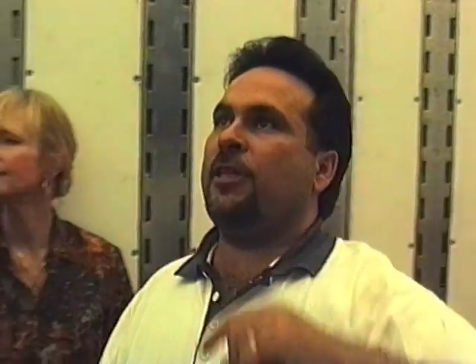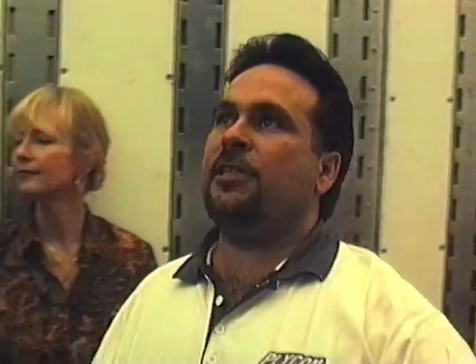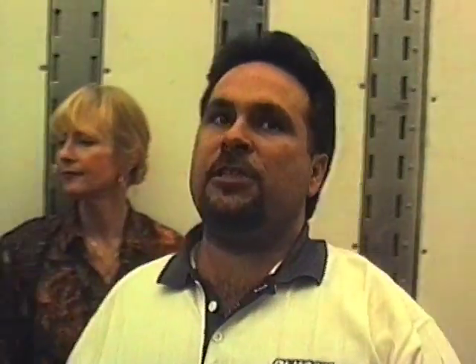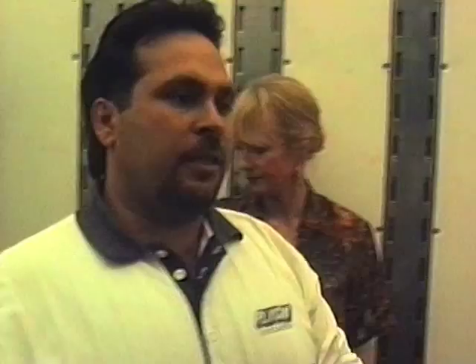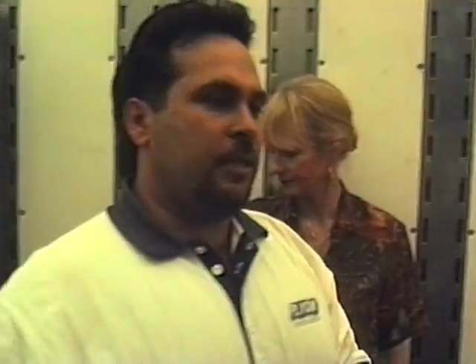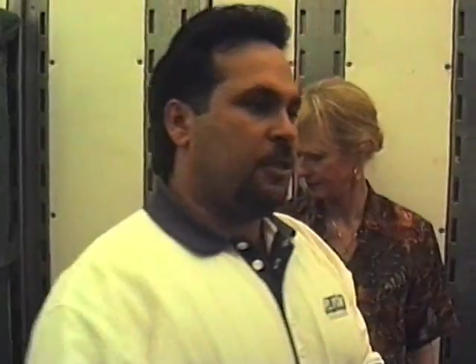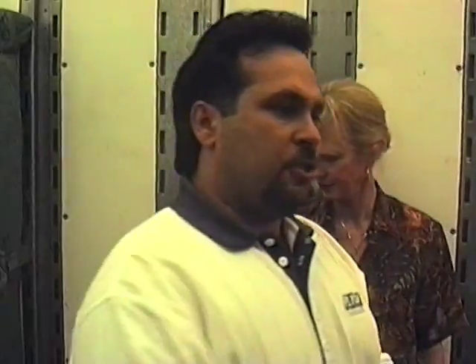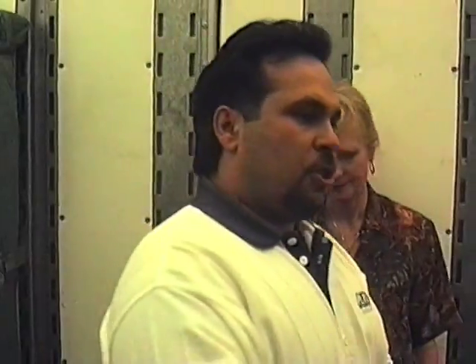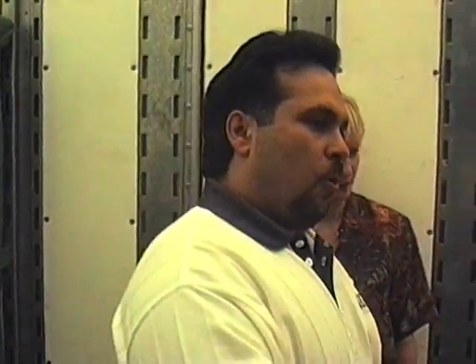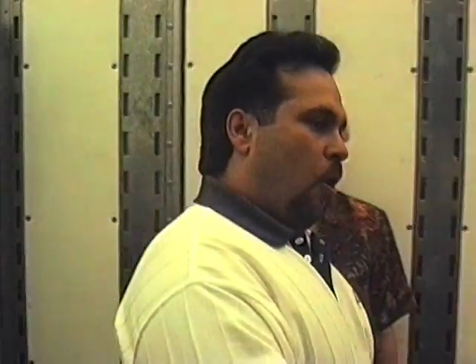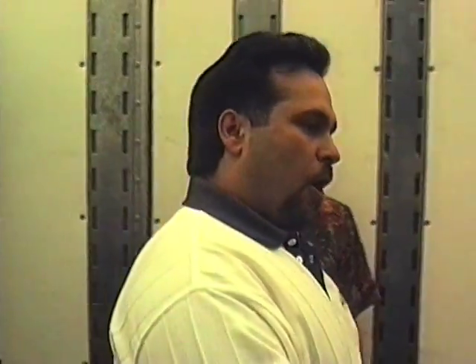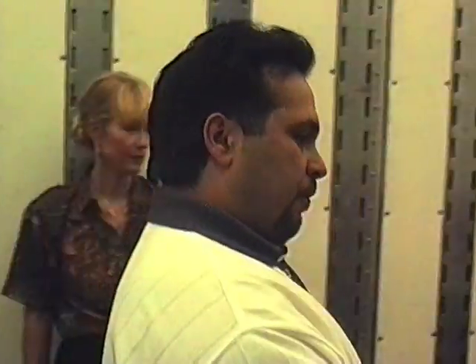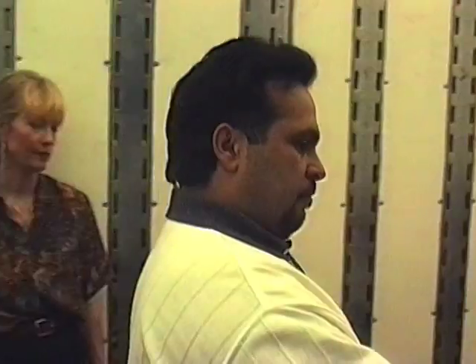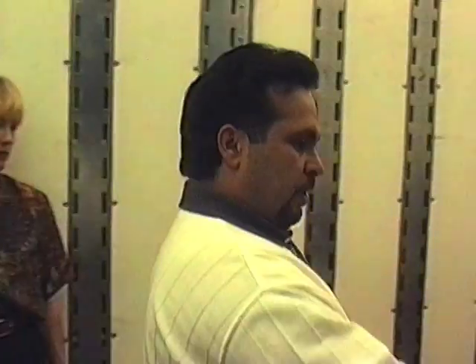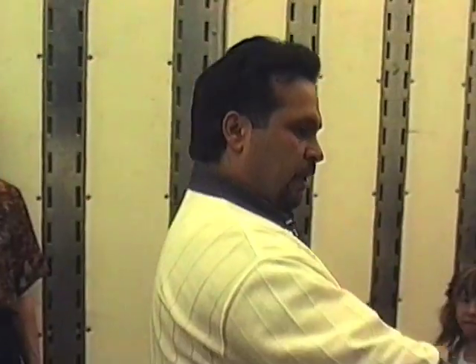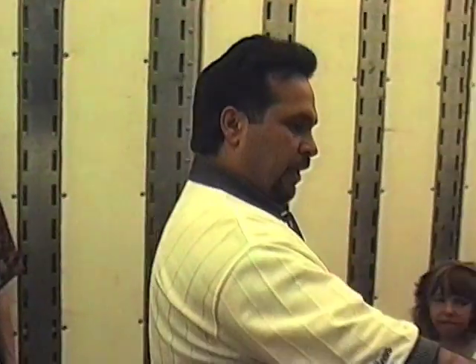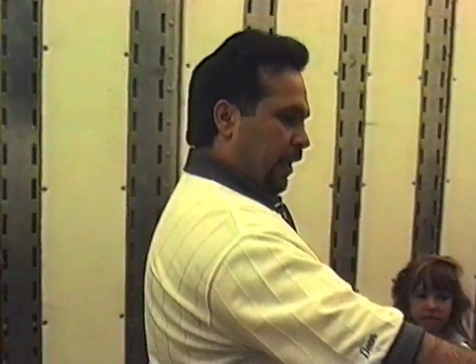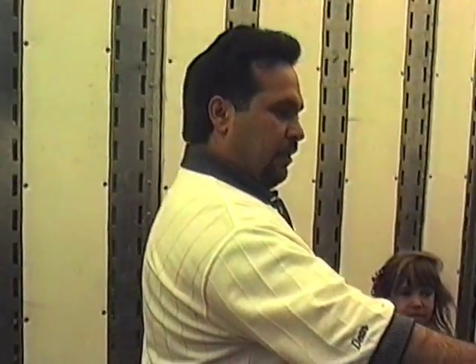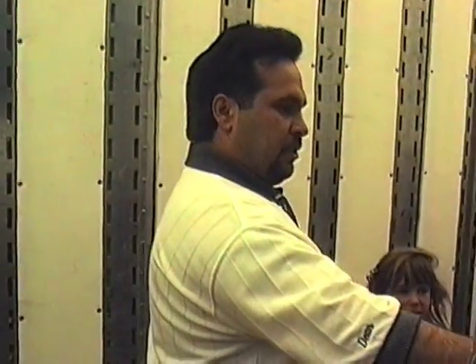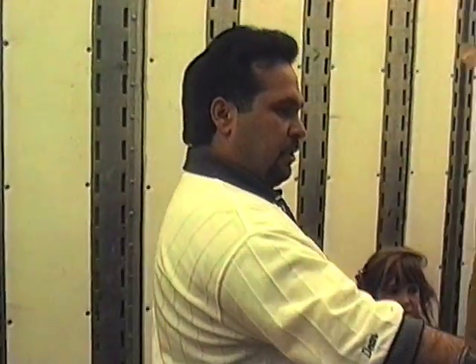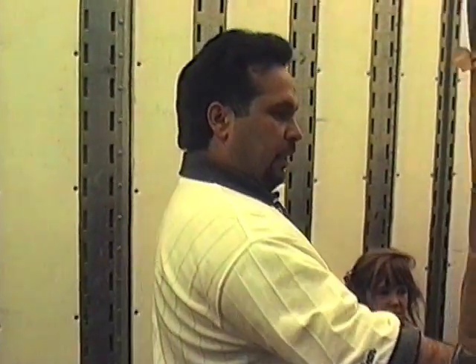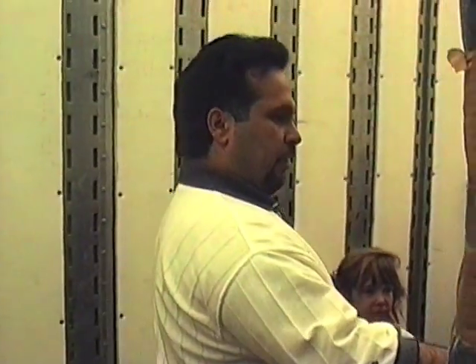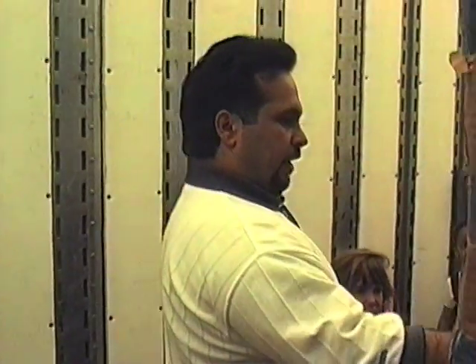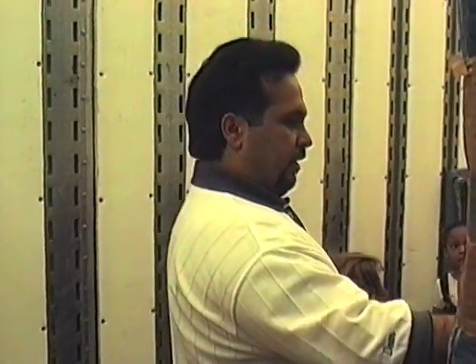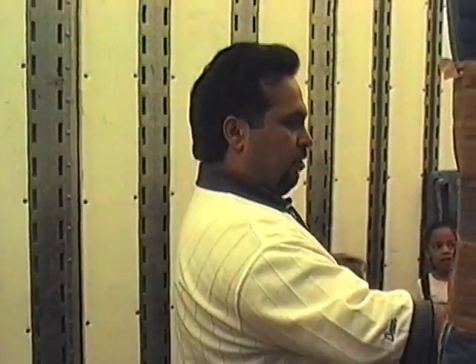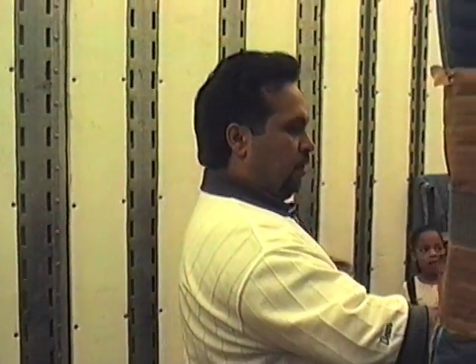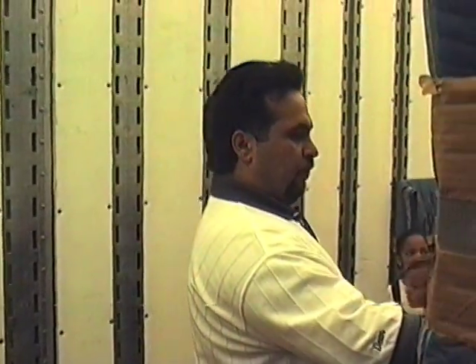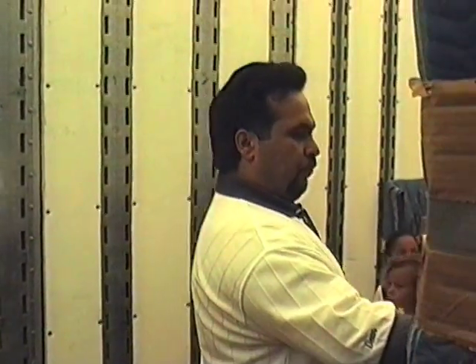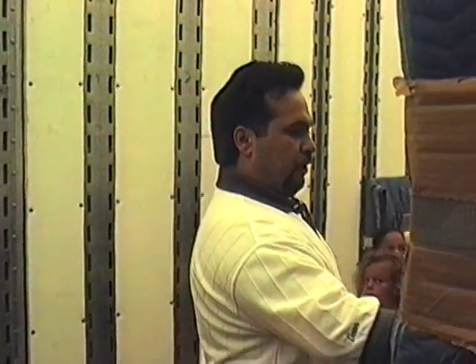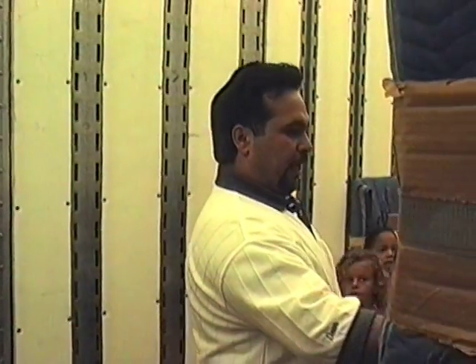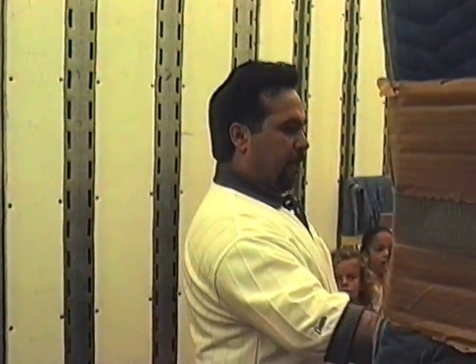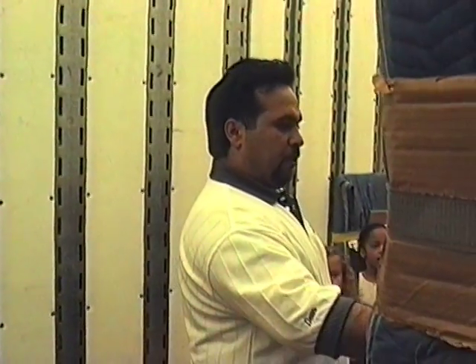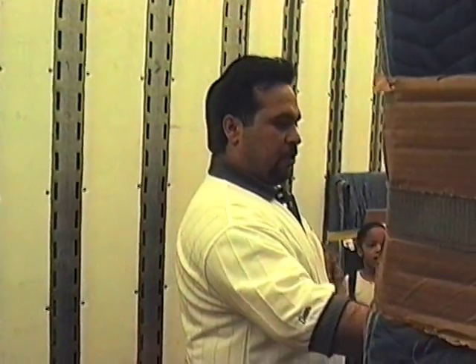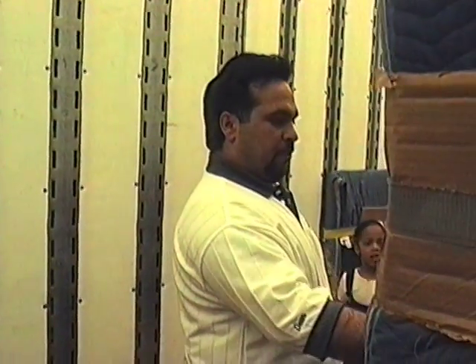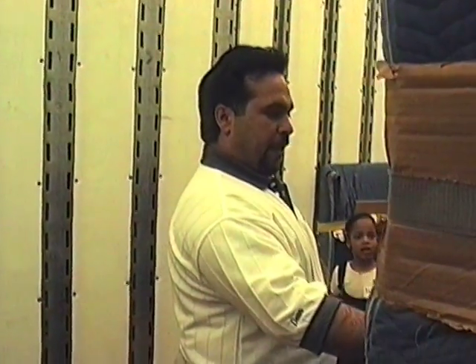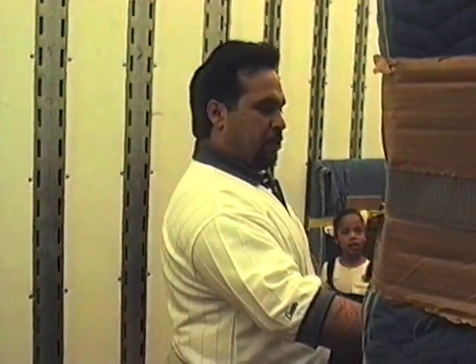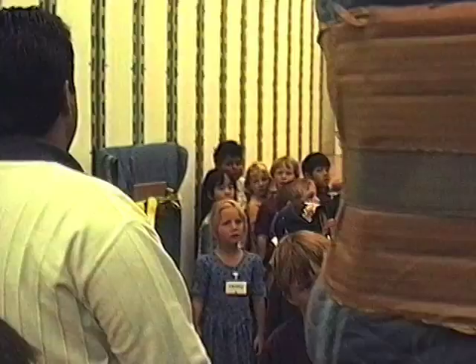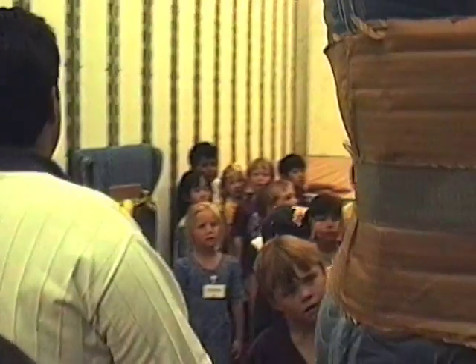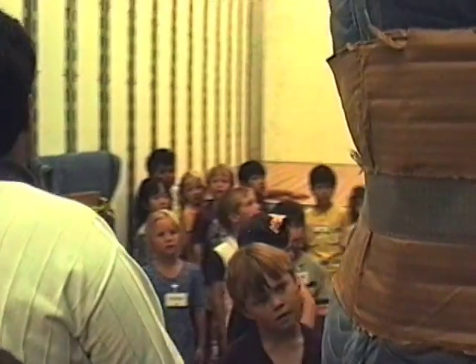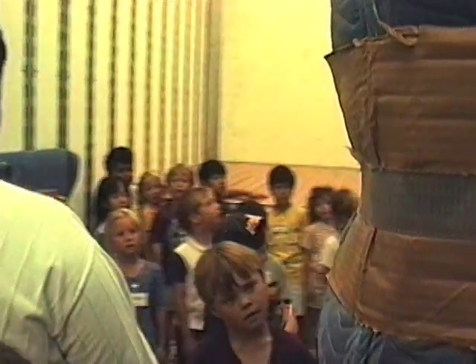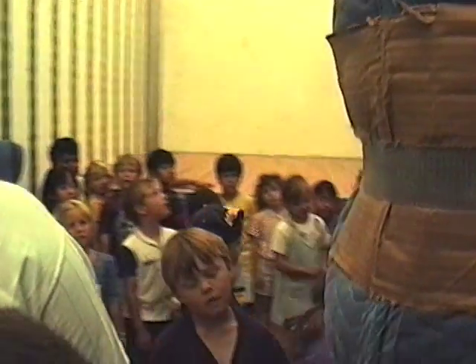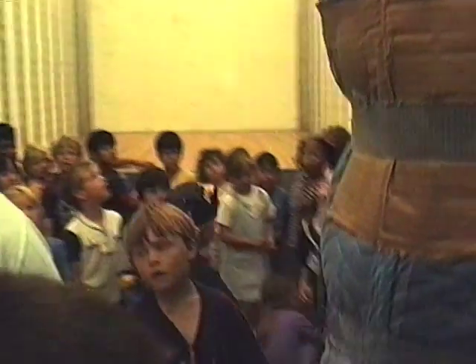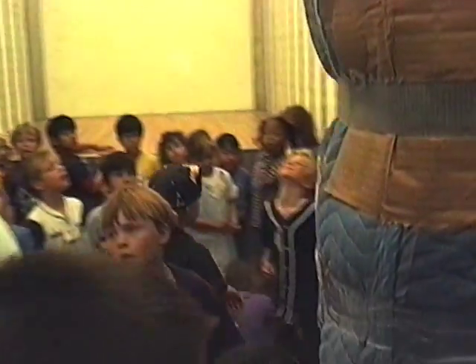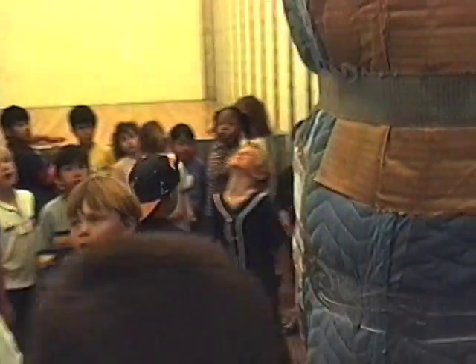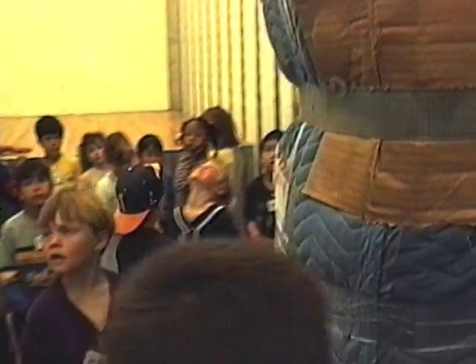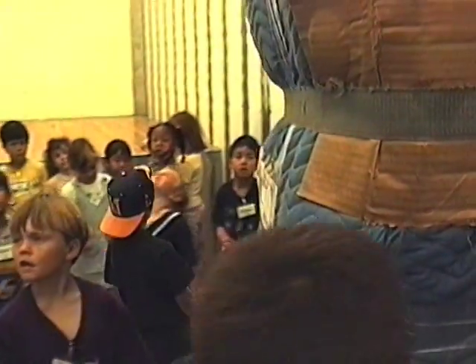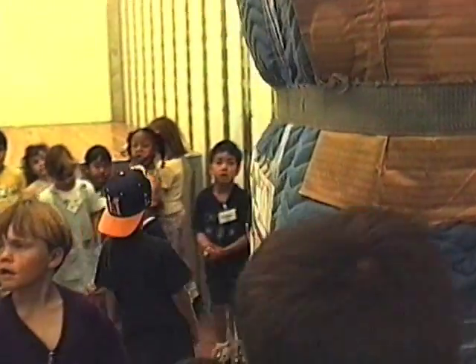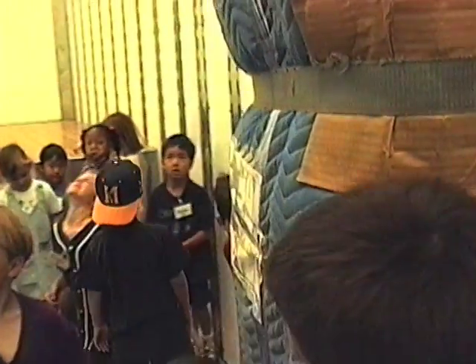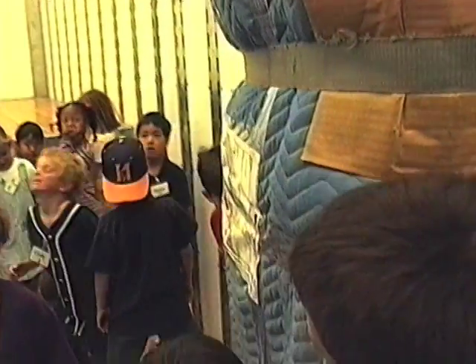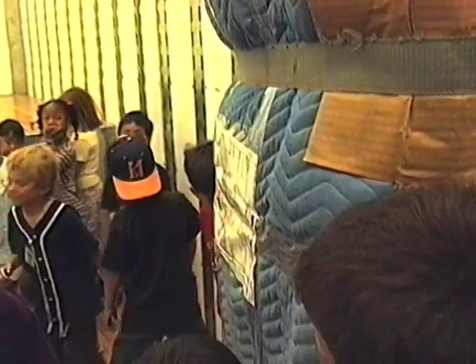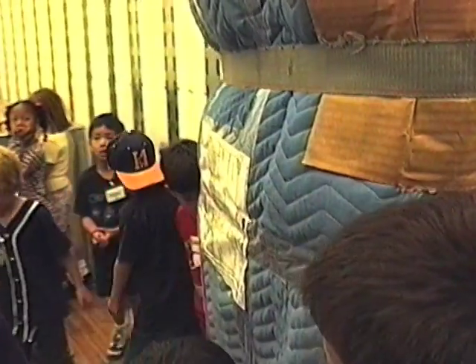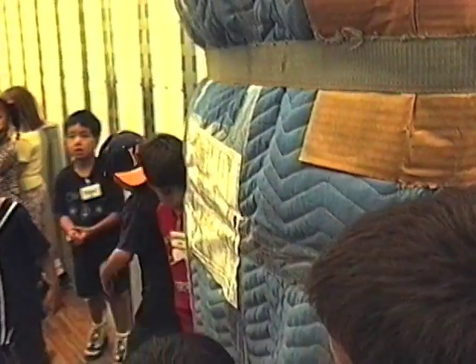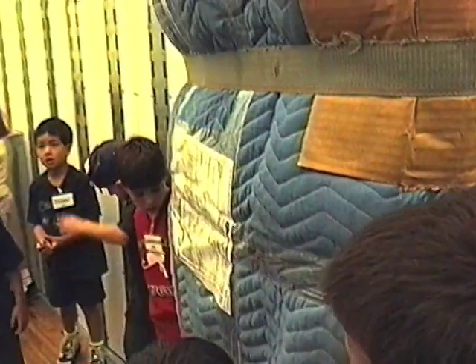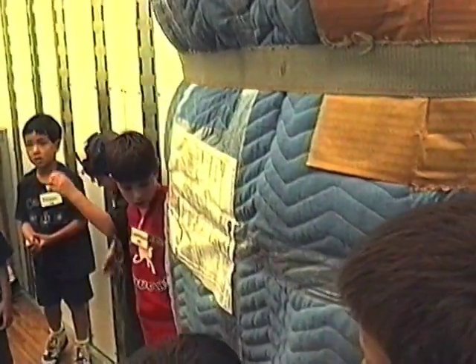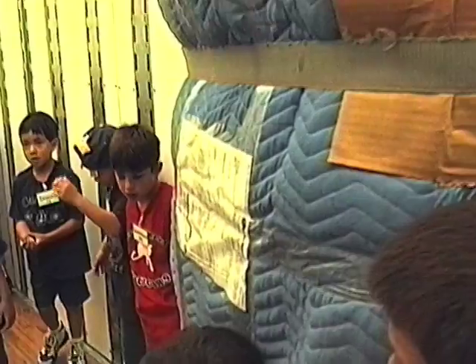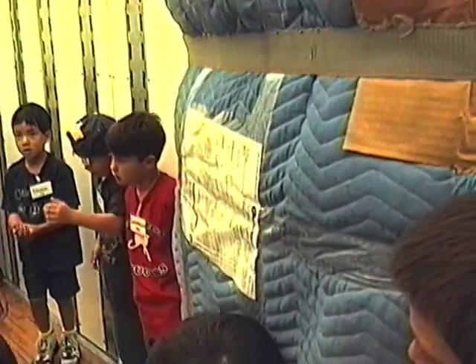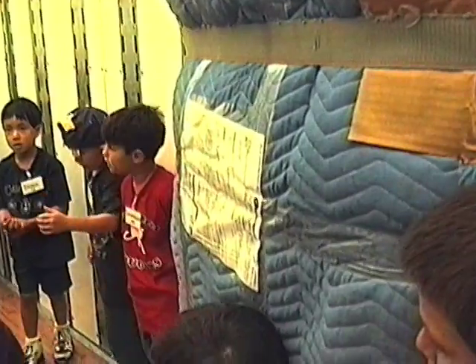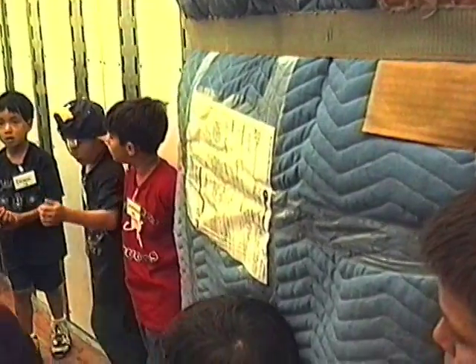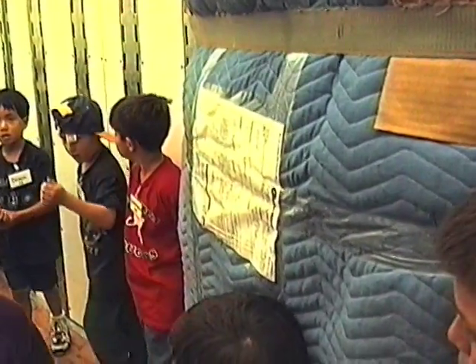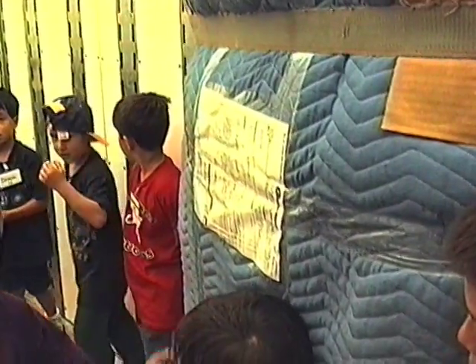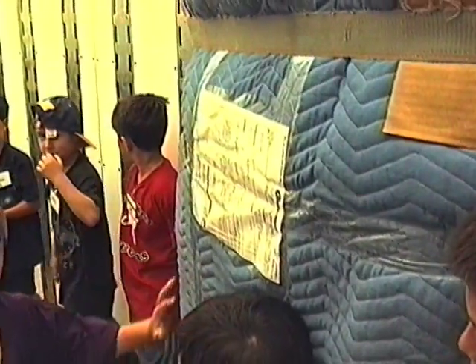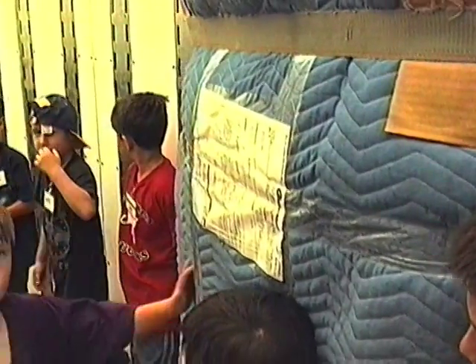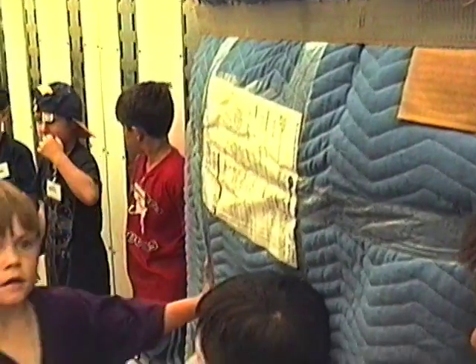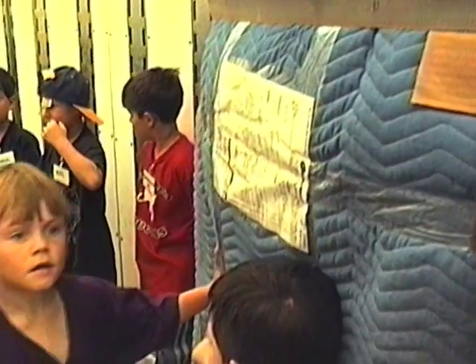This is so our drivers can see their delivery labels and make sure they bring the right pieces of furniture to the right house.